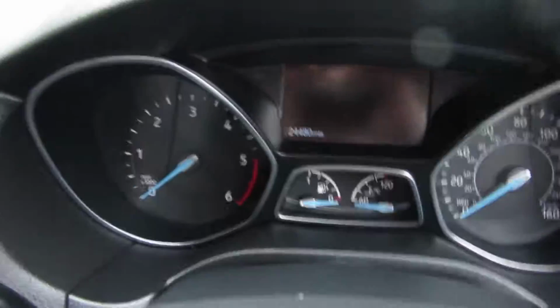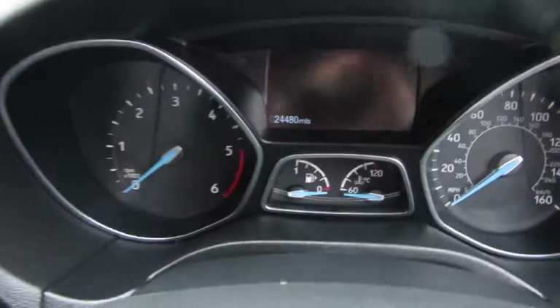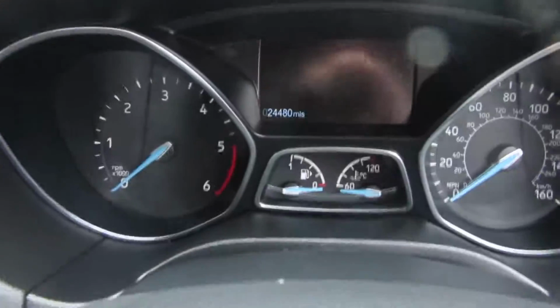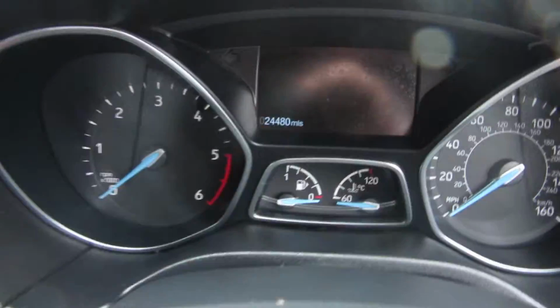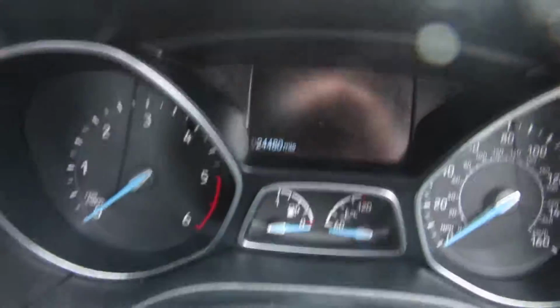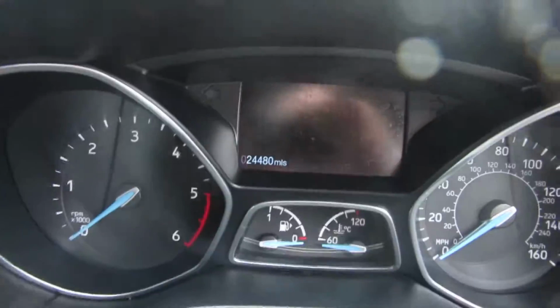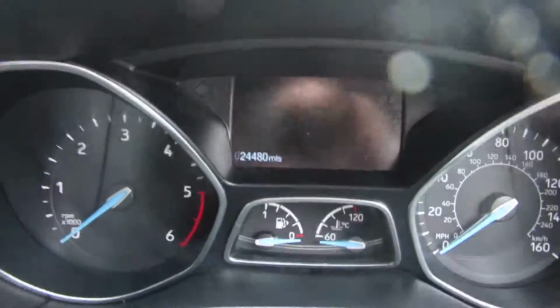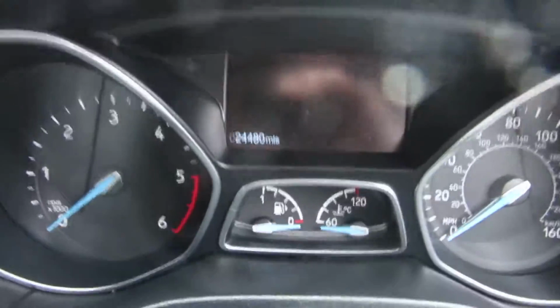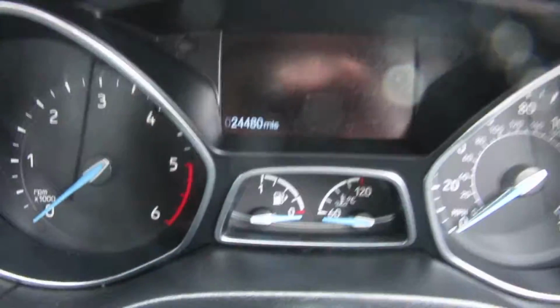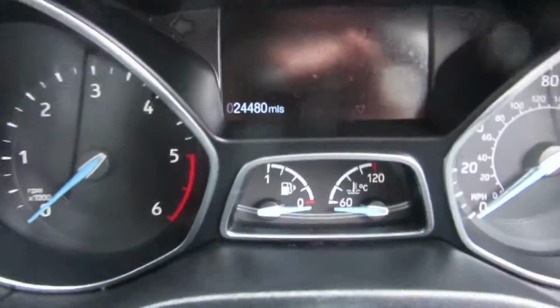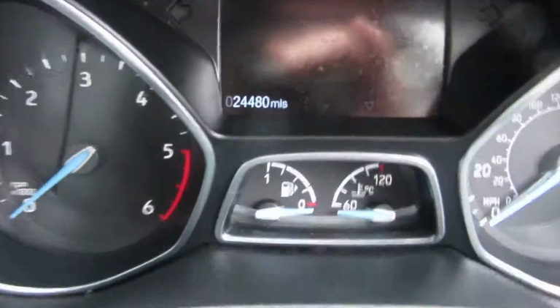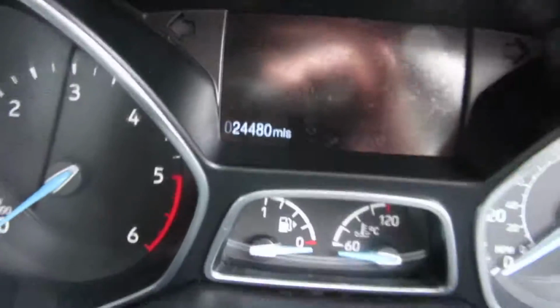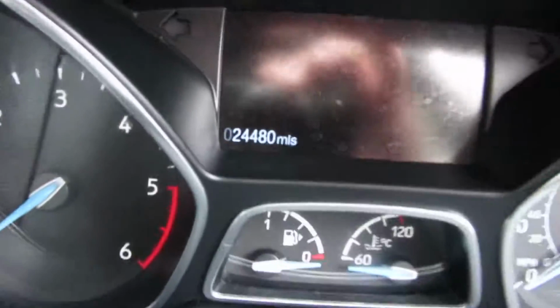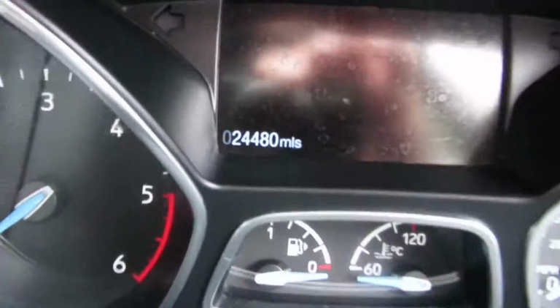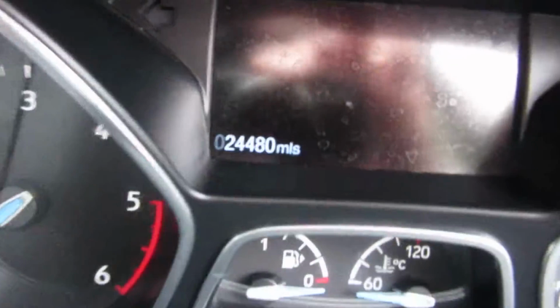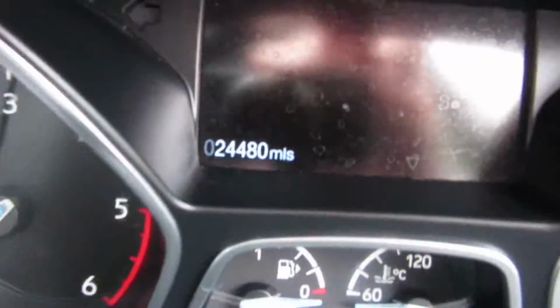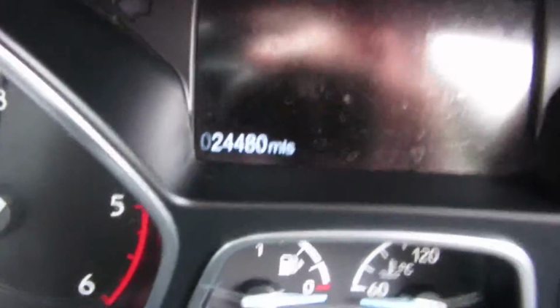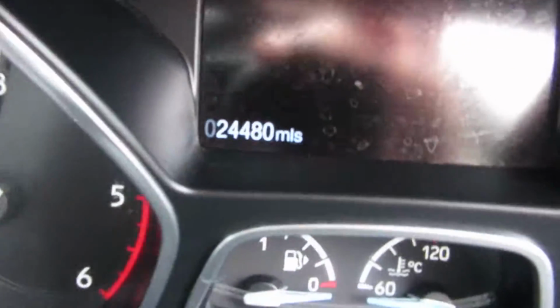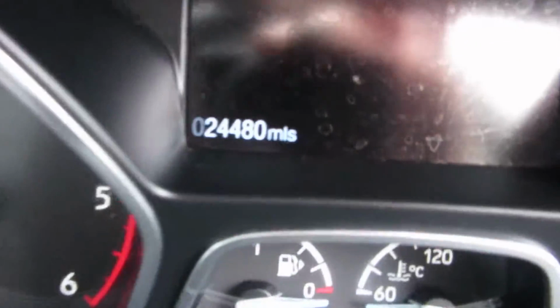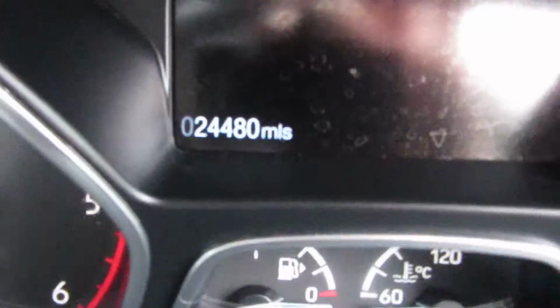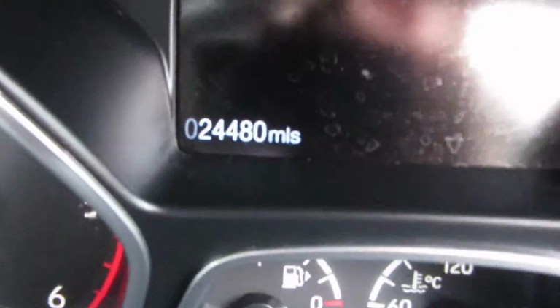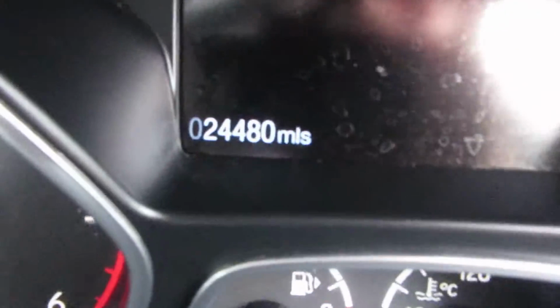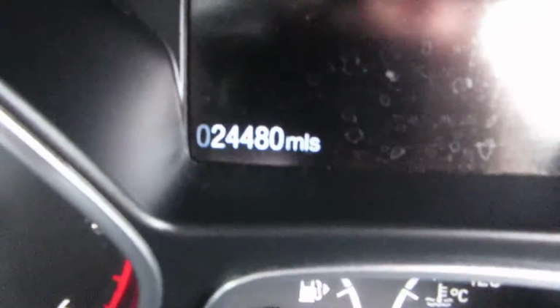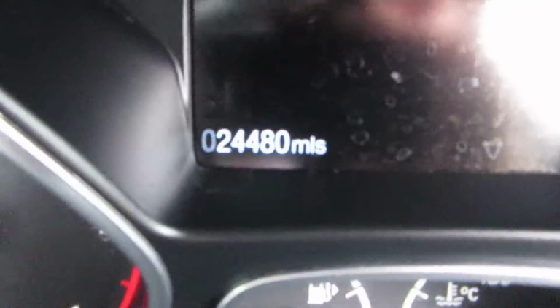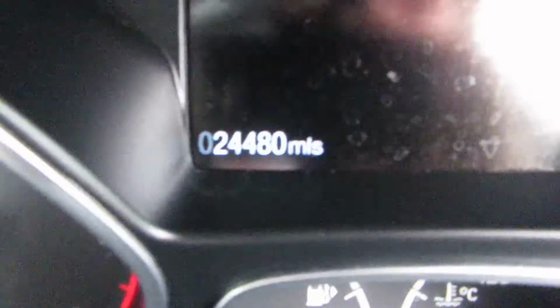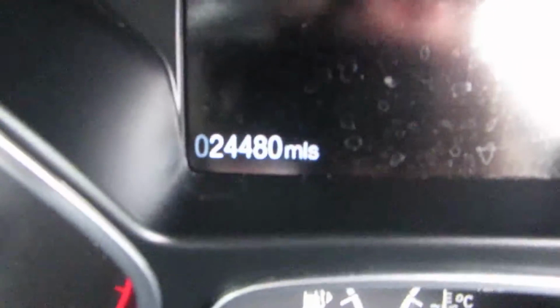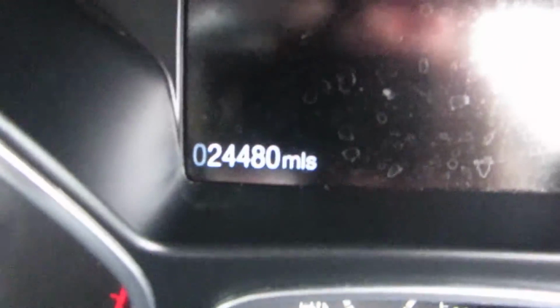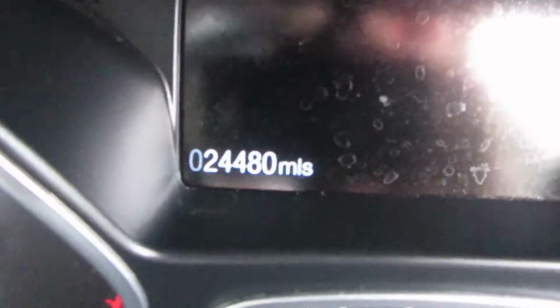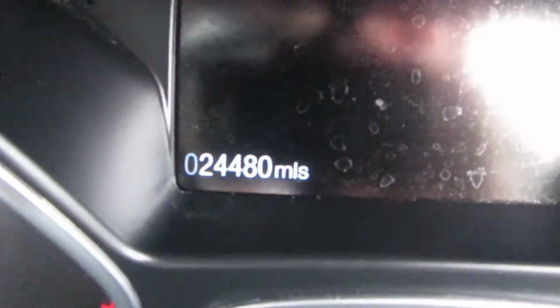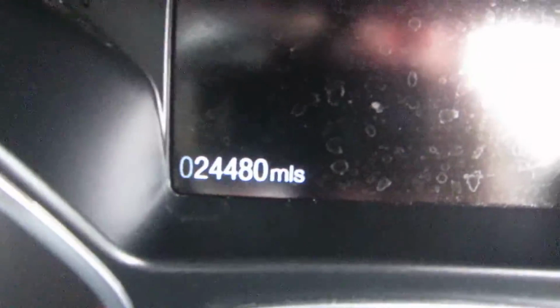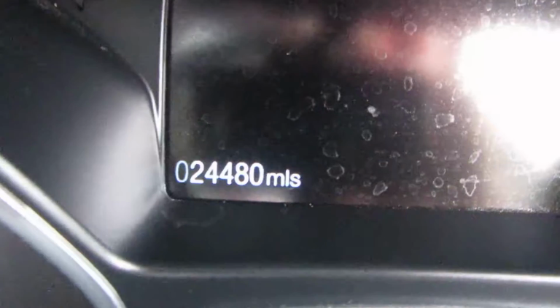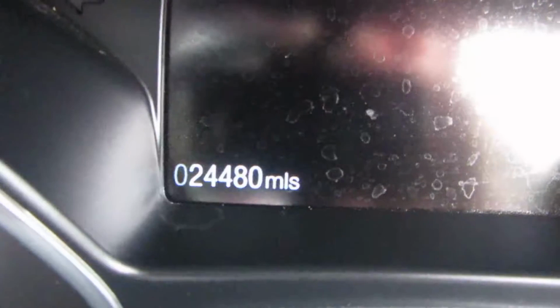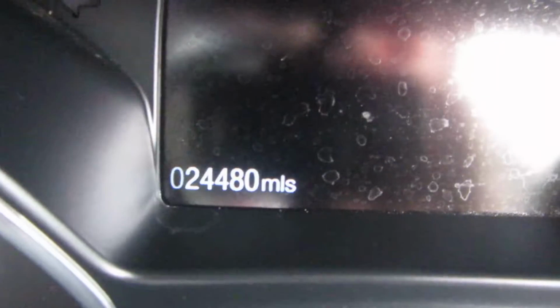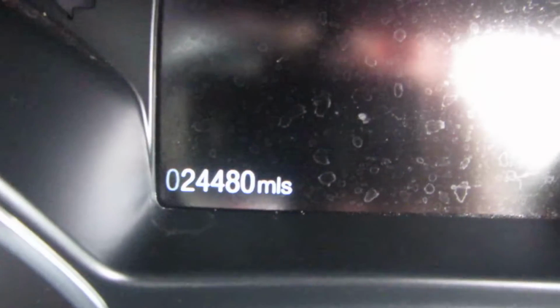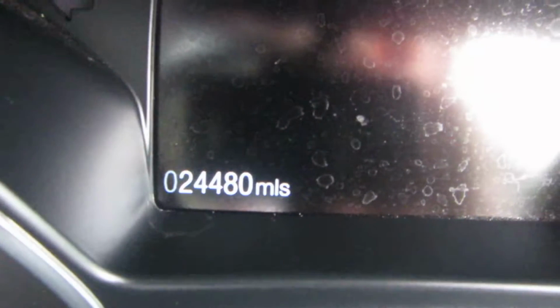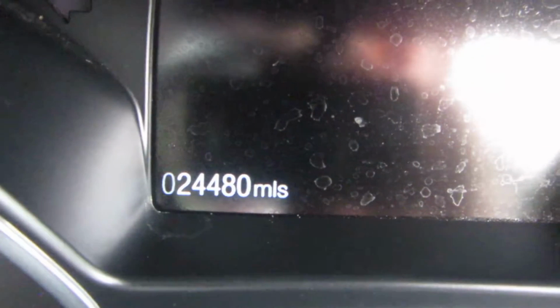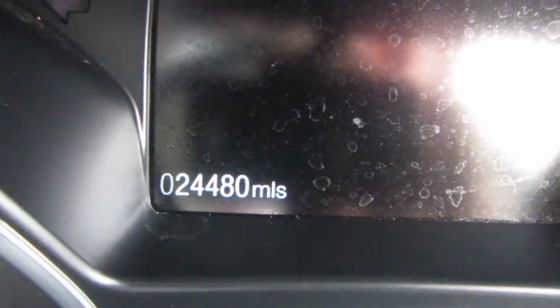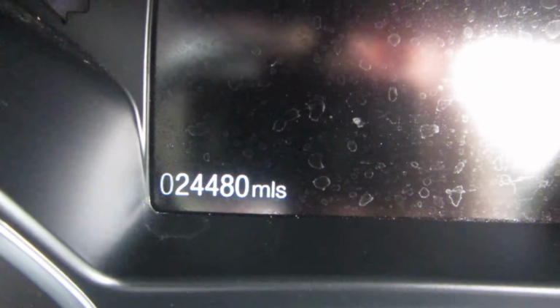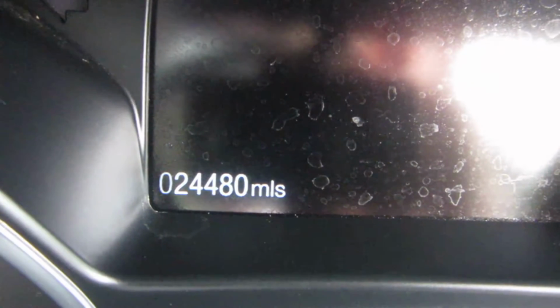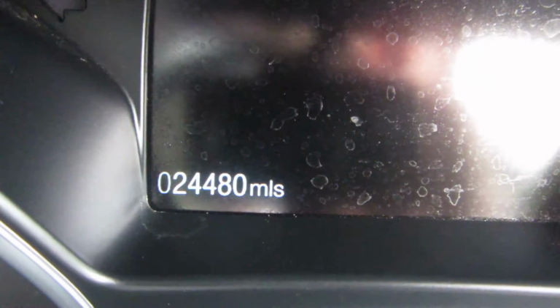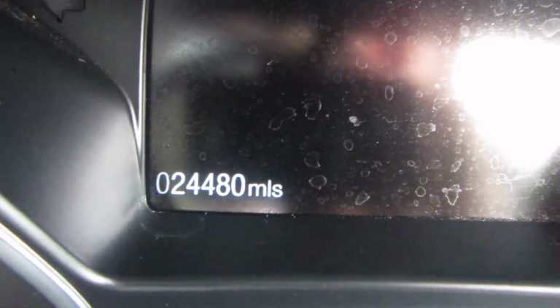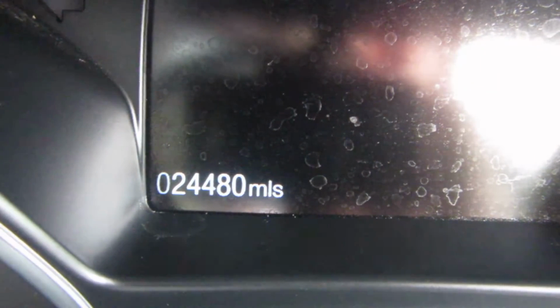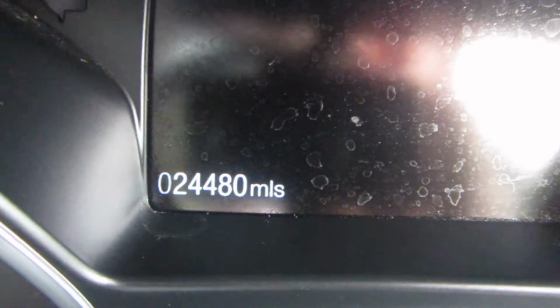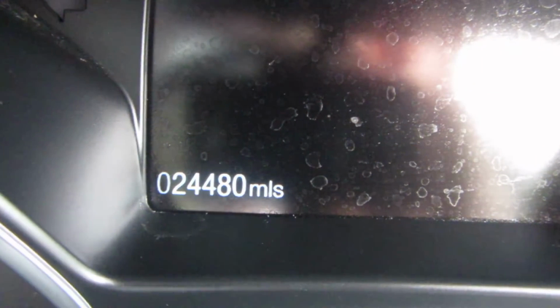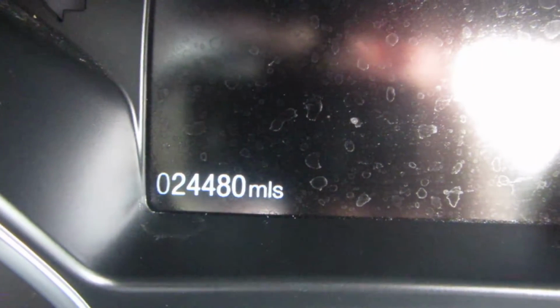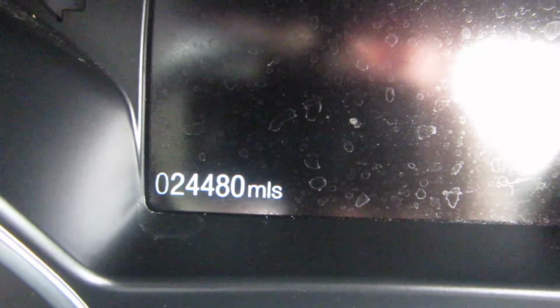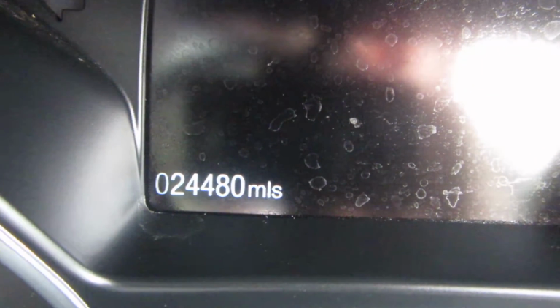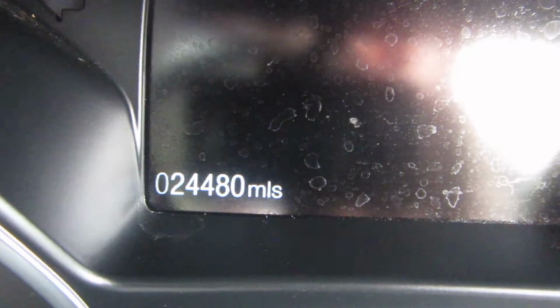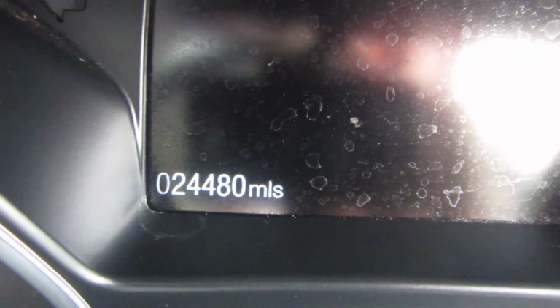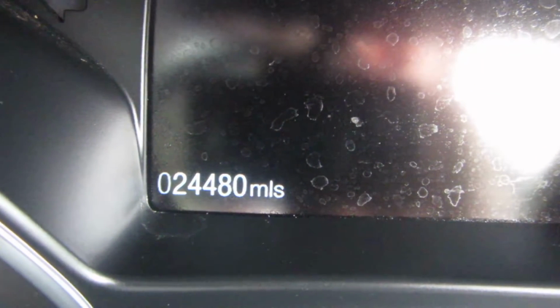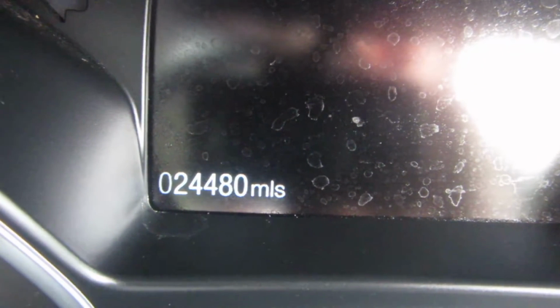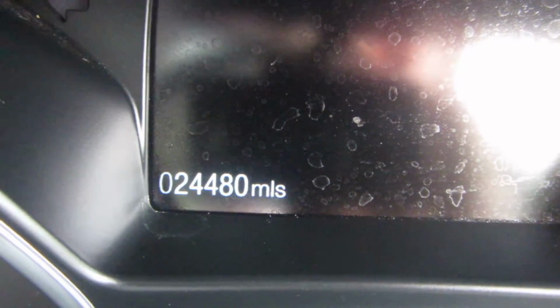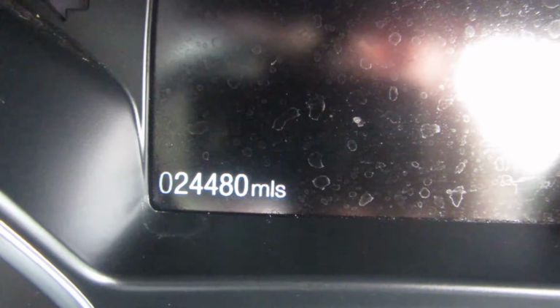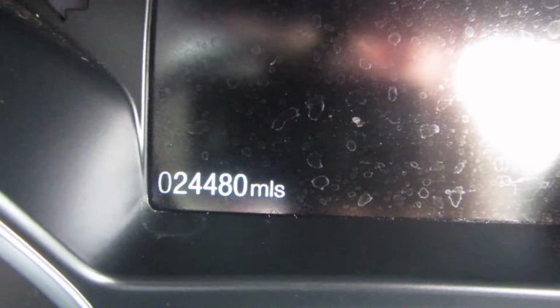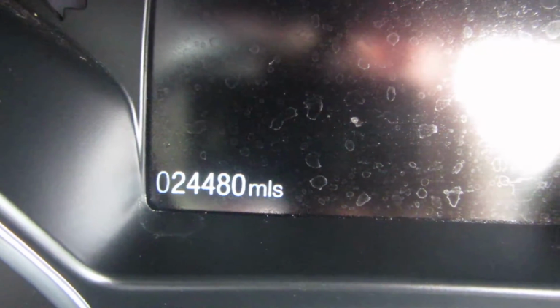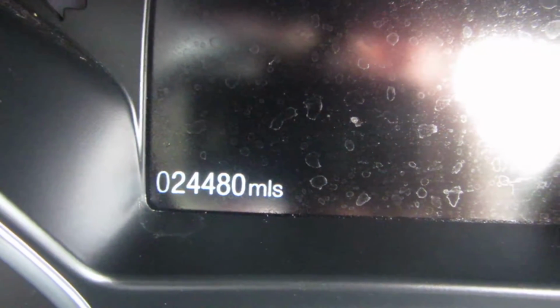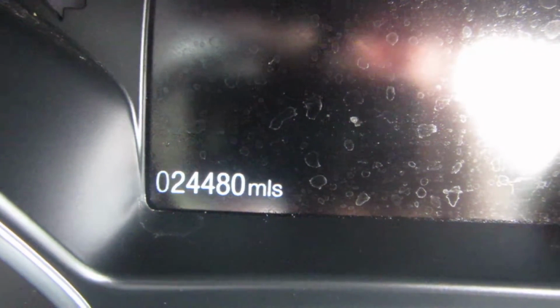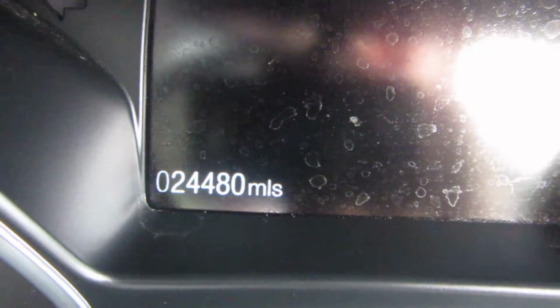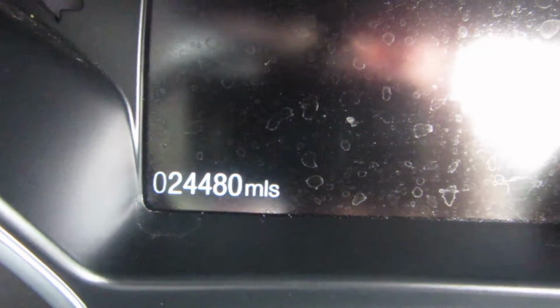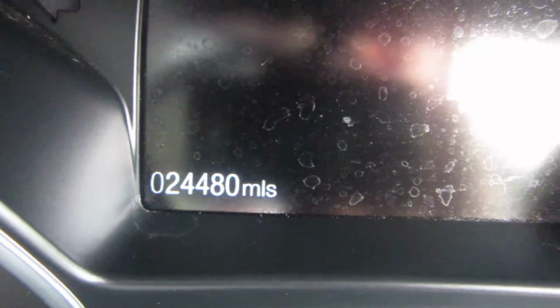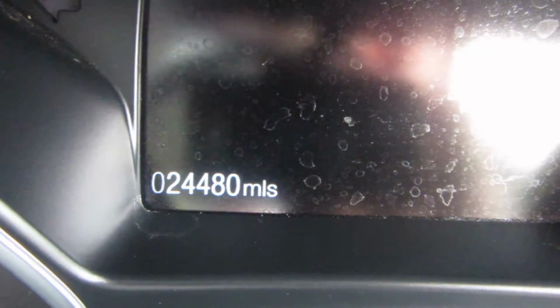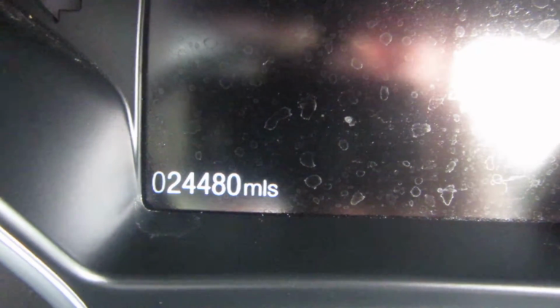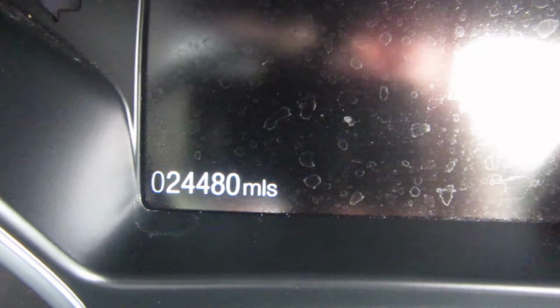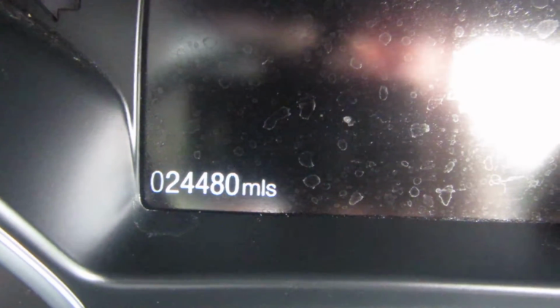Let's have a look inside. Mileage — very nice — 24,480 miles only.